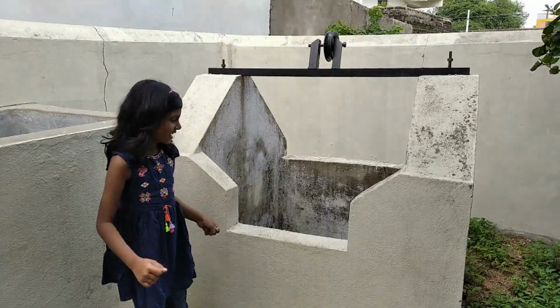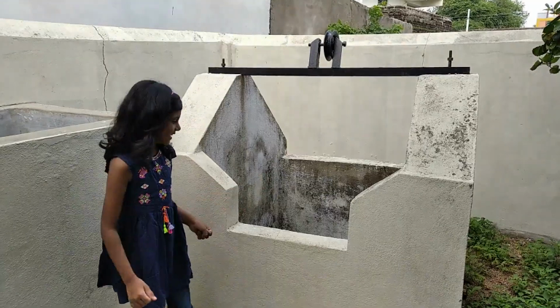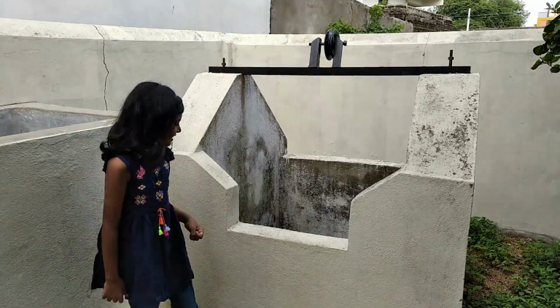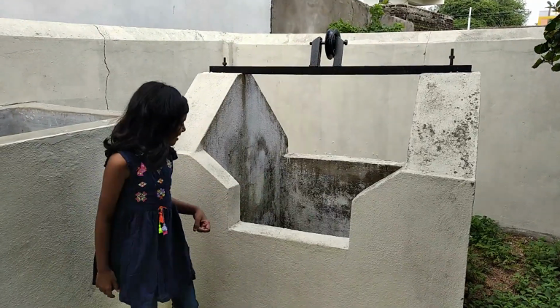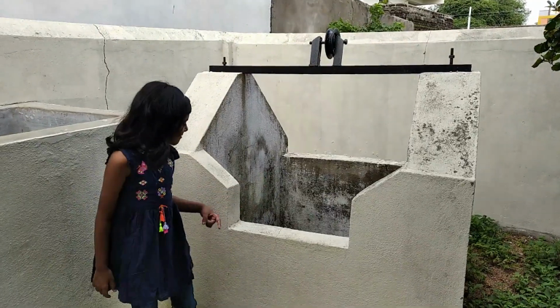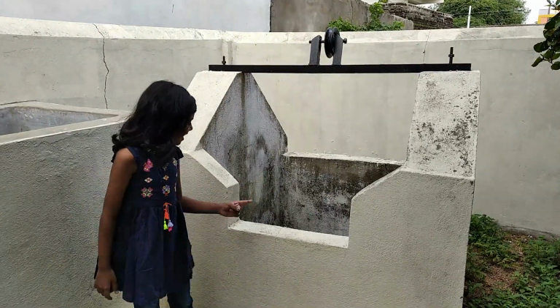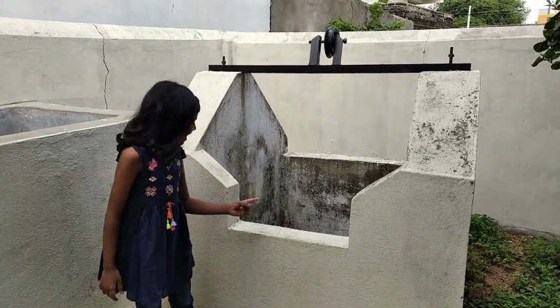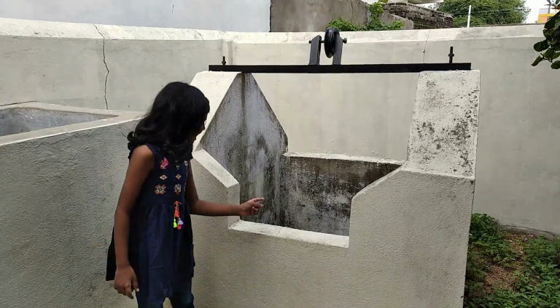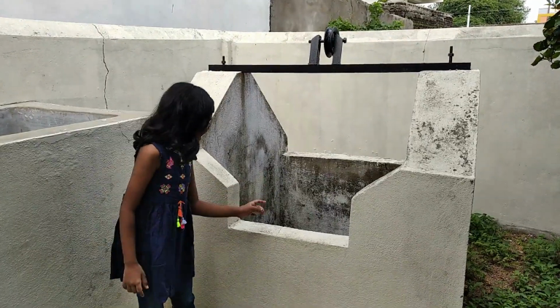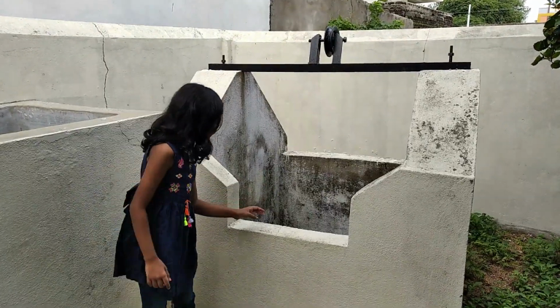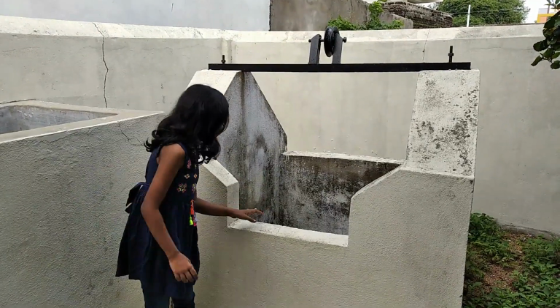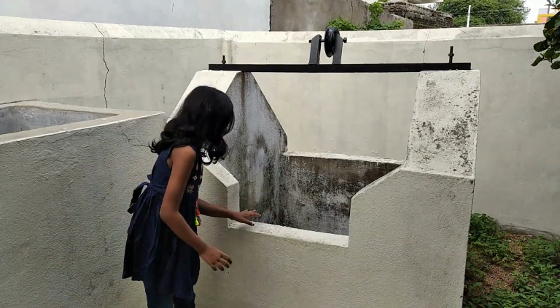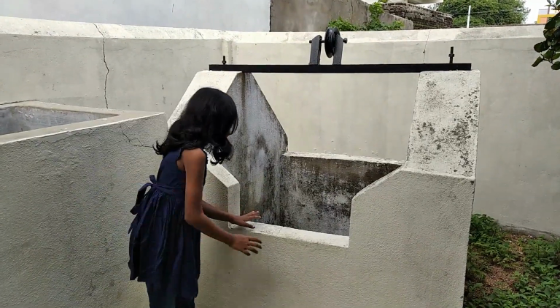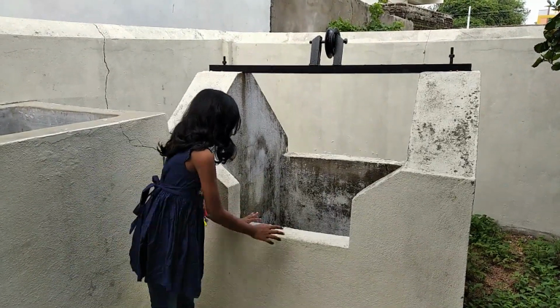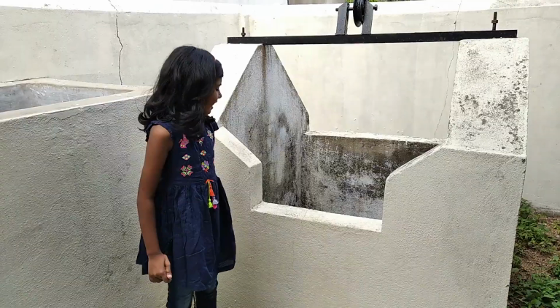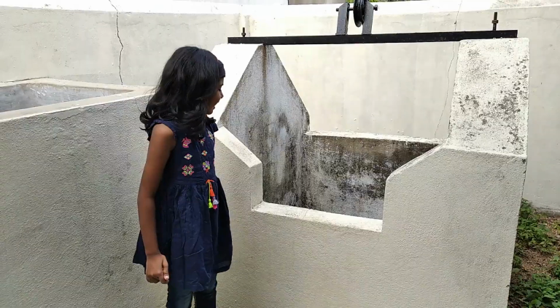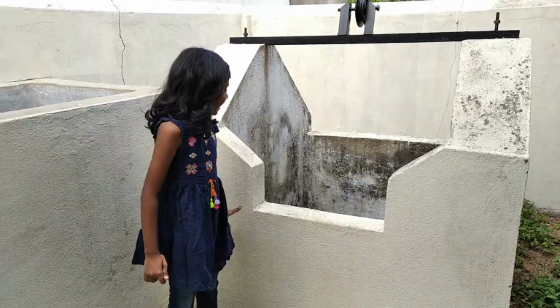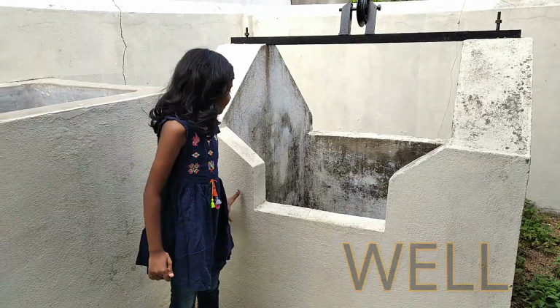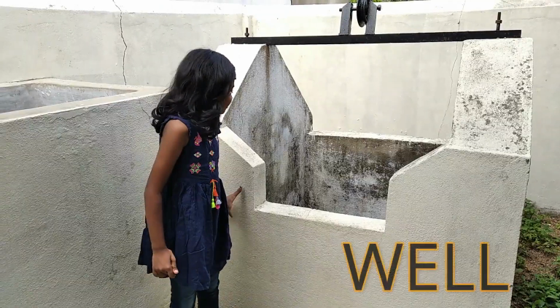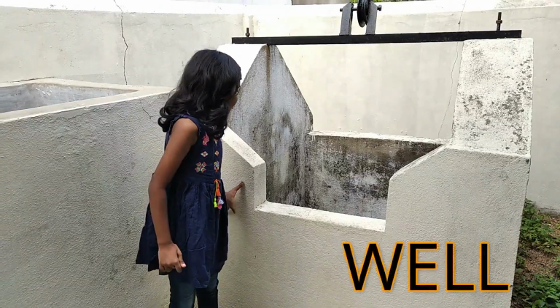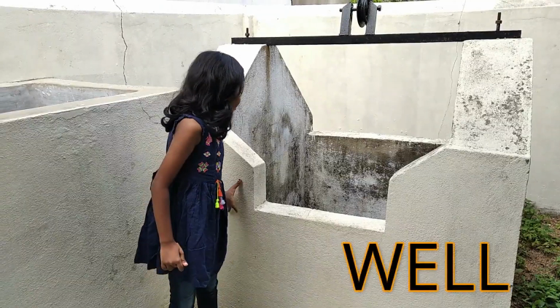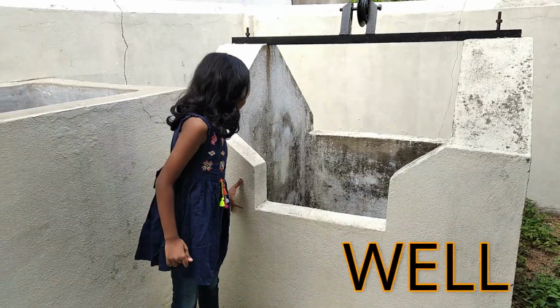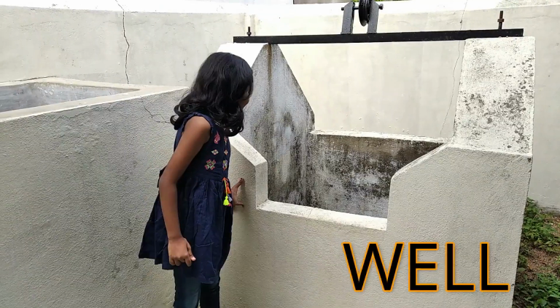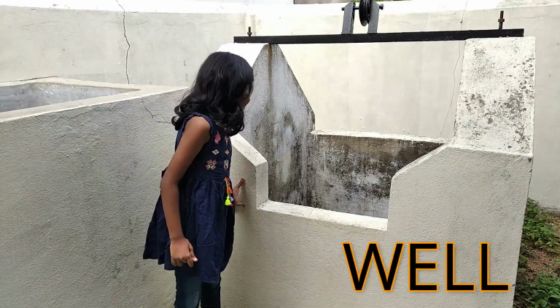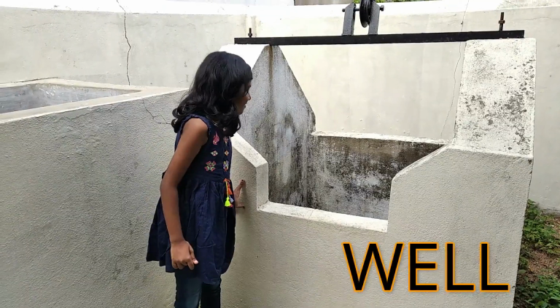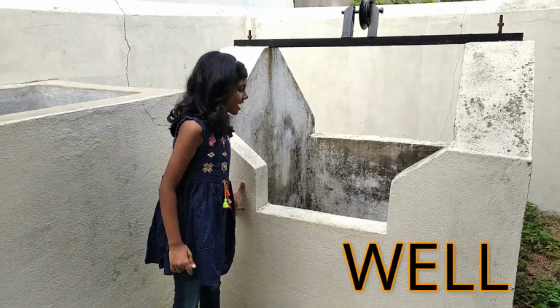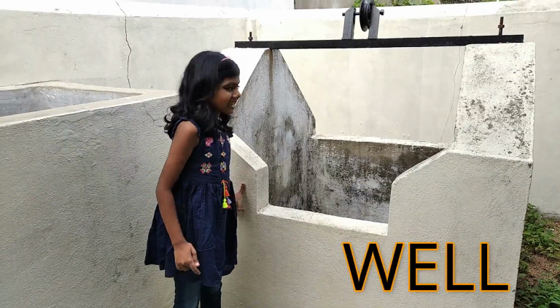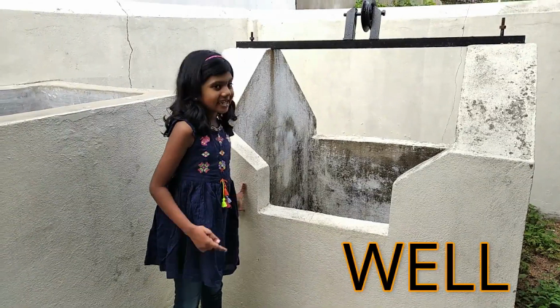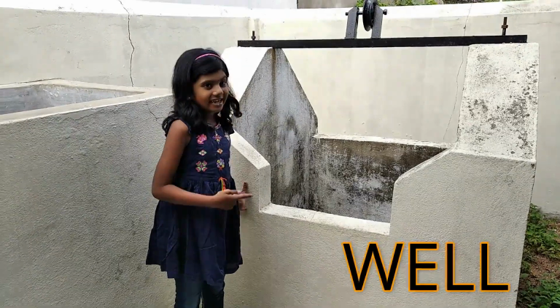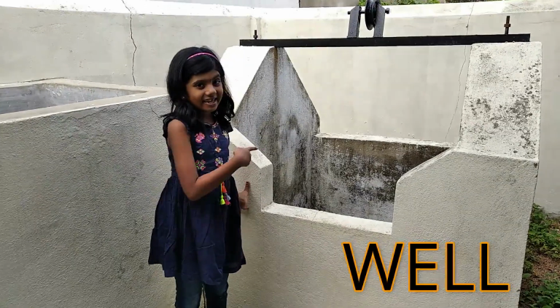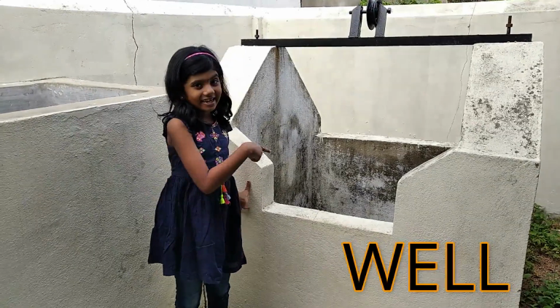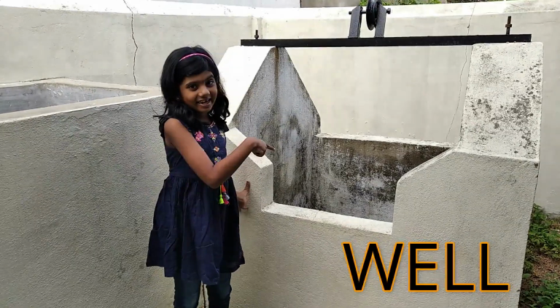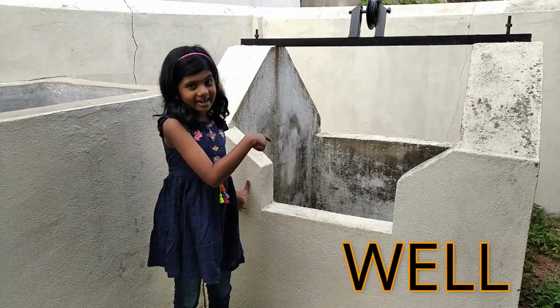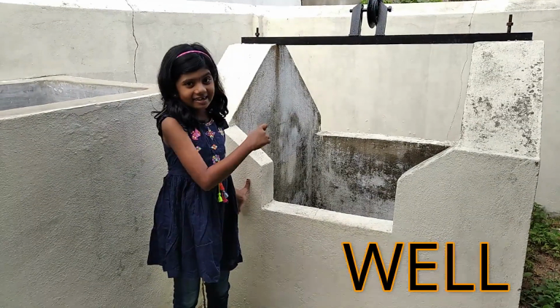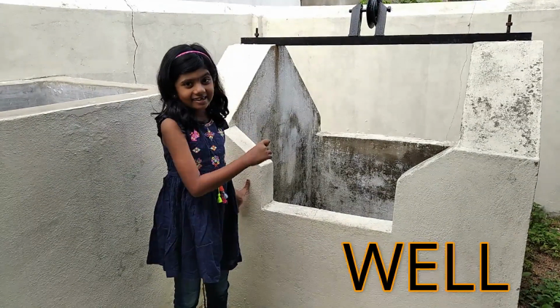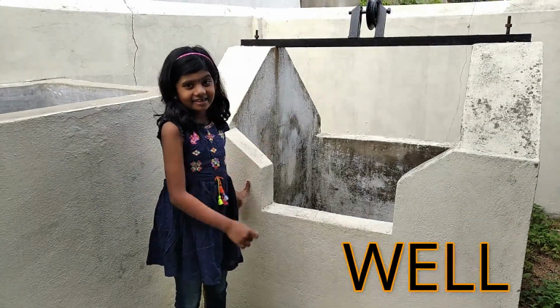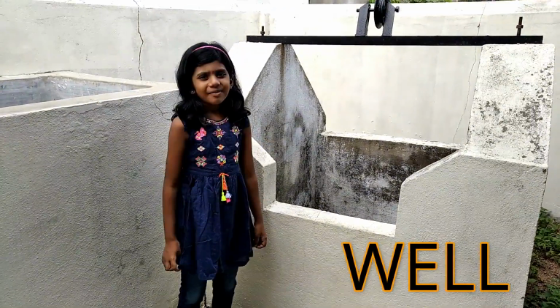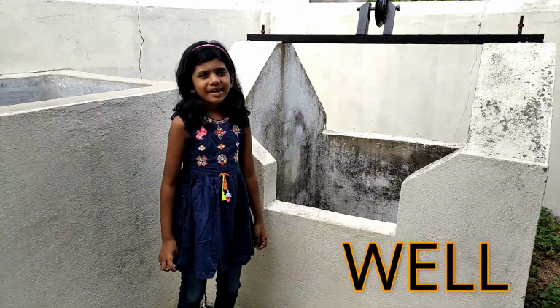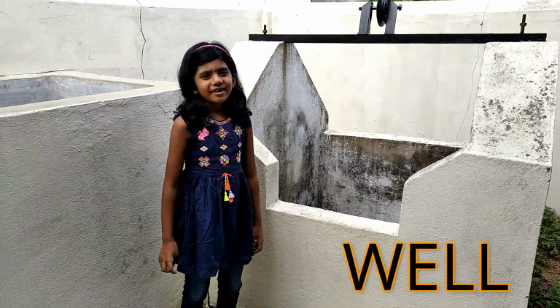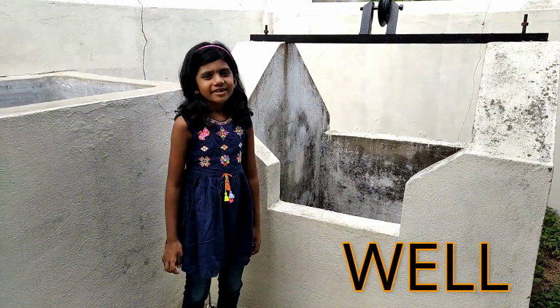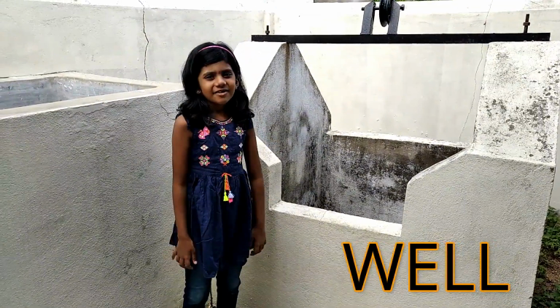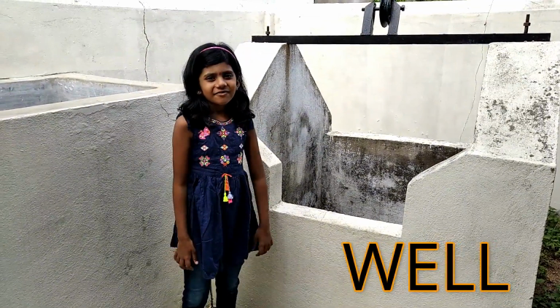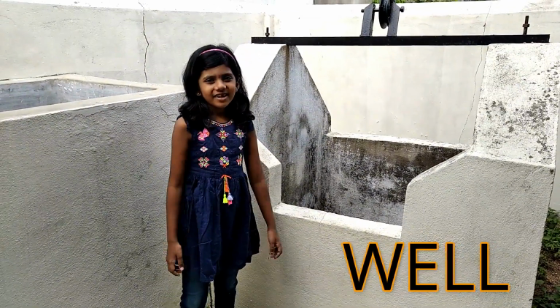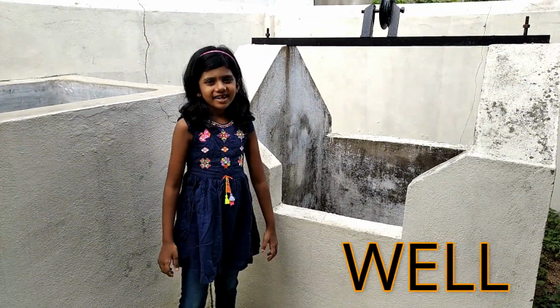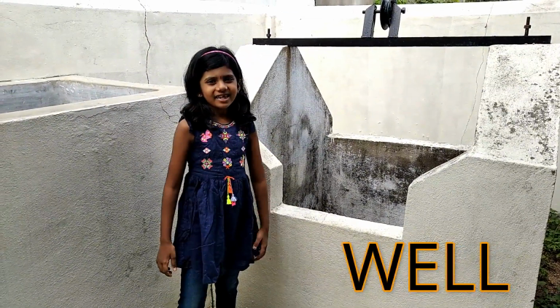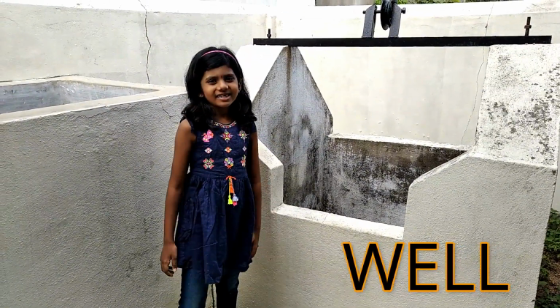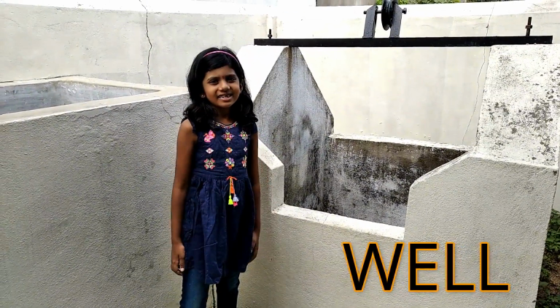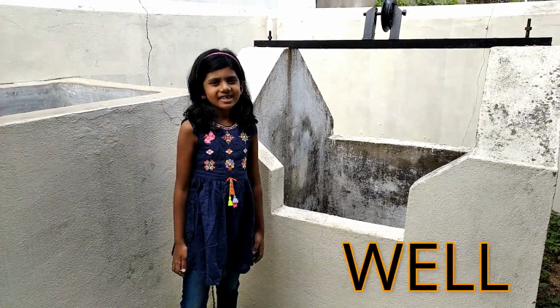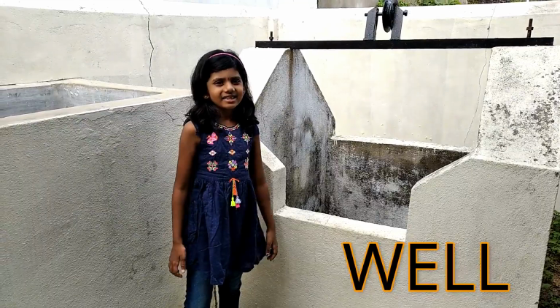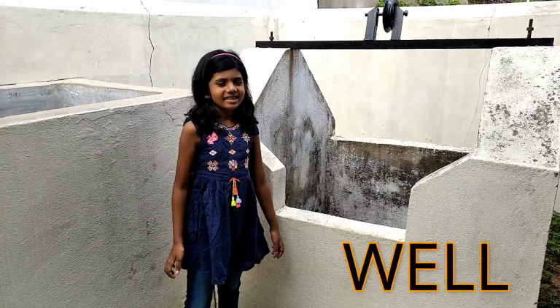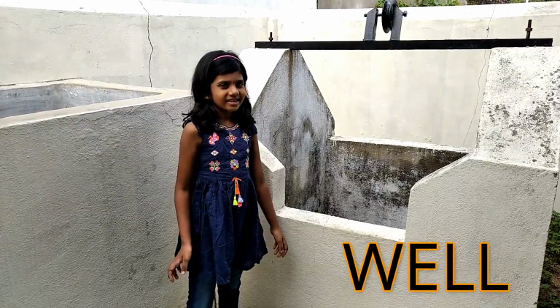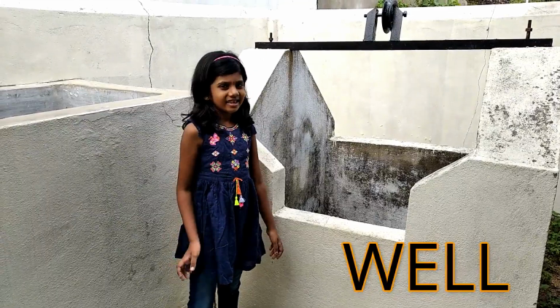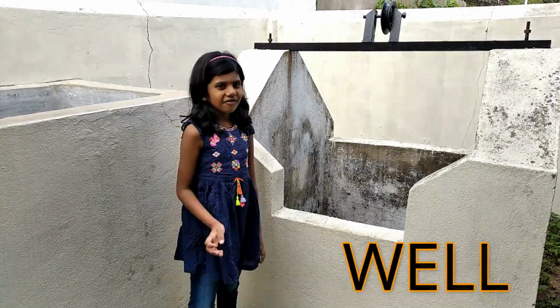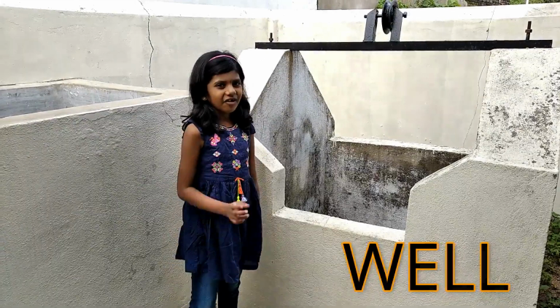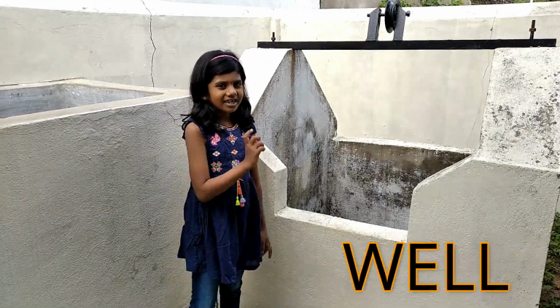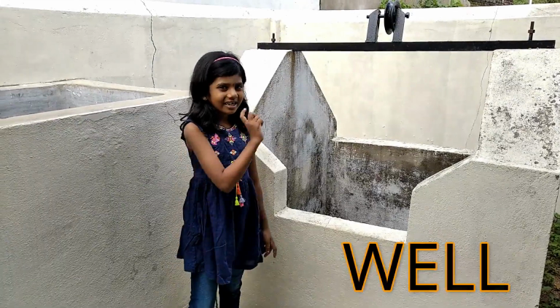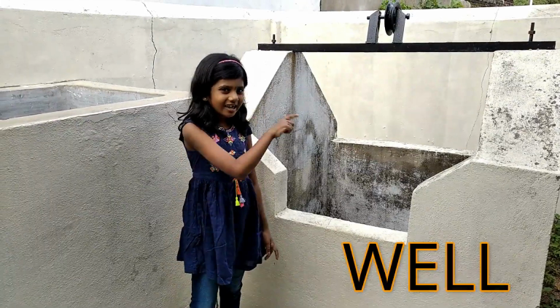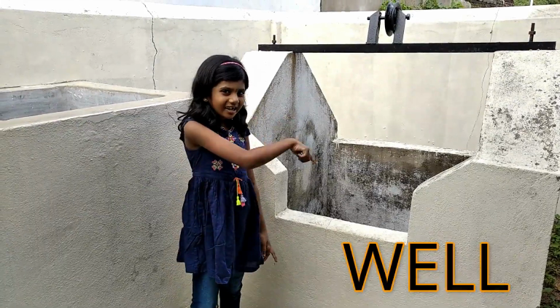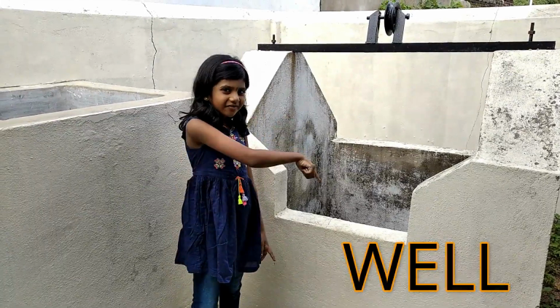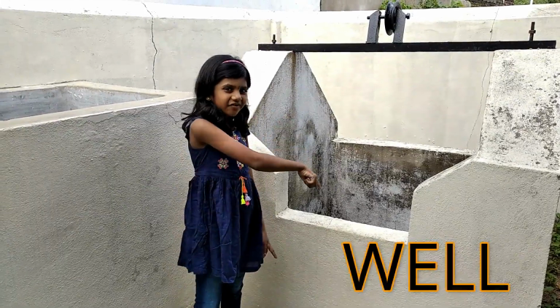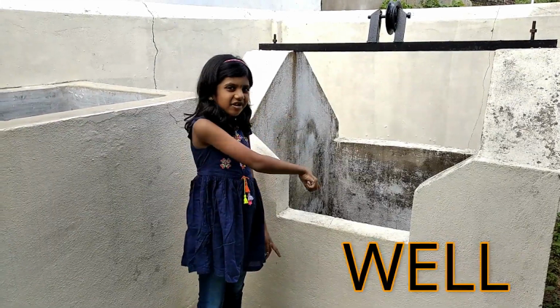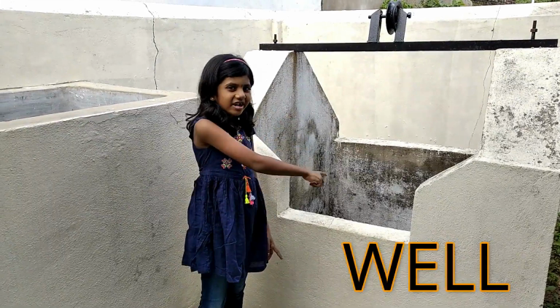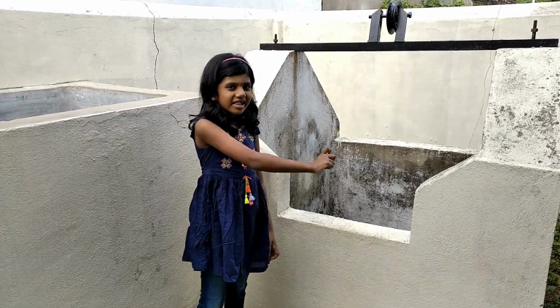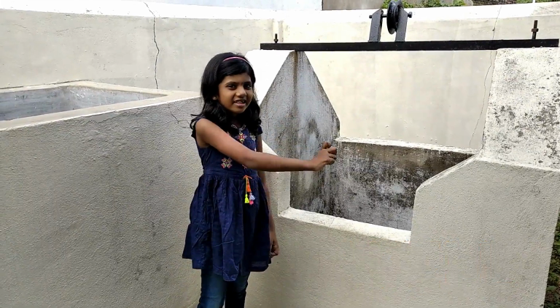It is rain. There is so much water in it. Because of rain, the water is full.